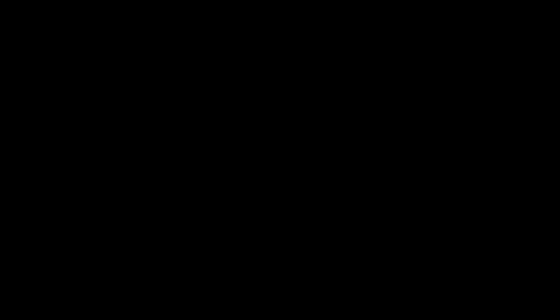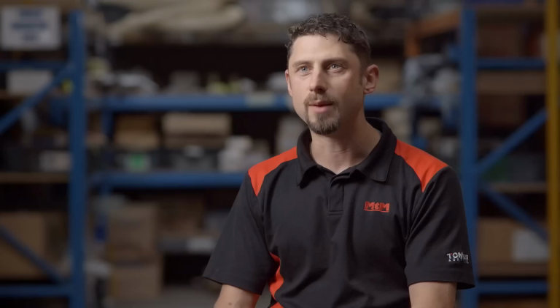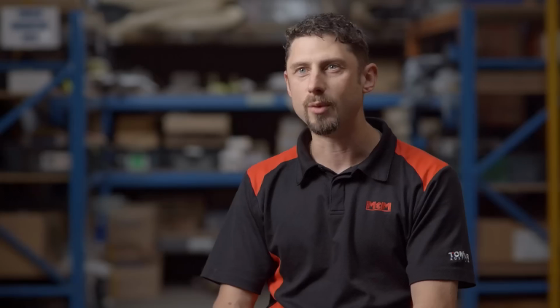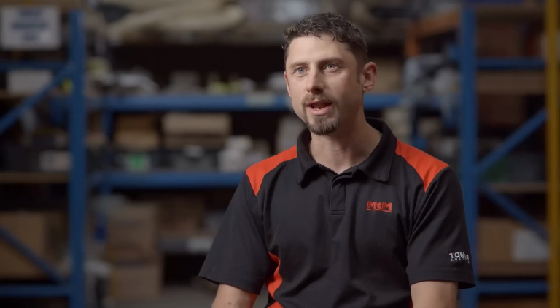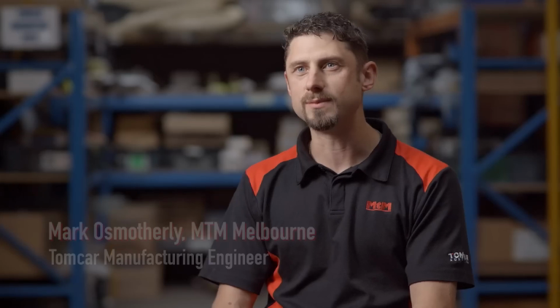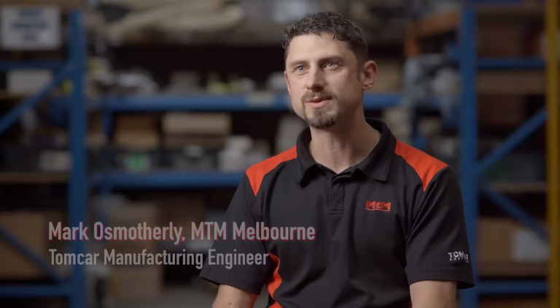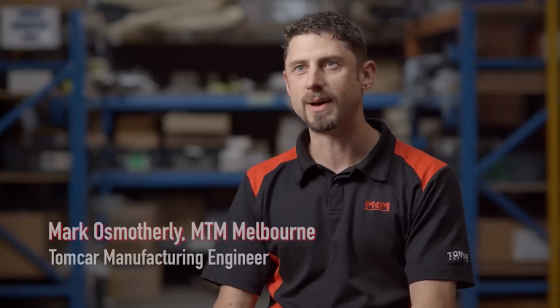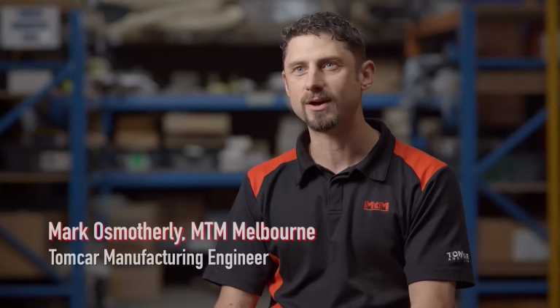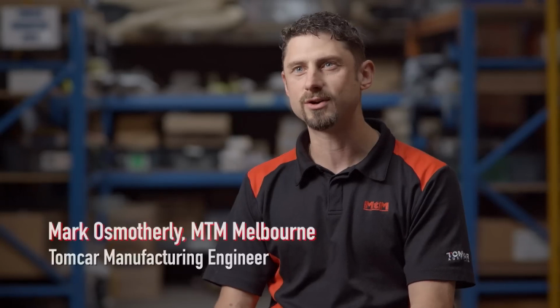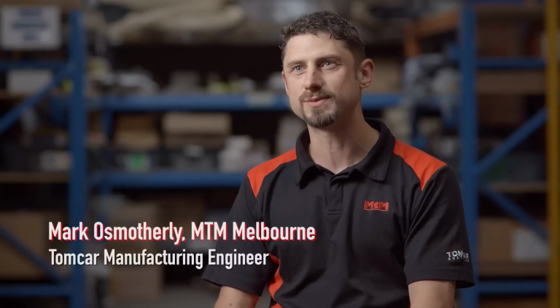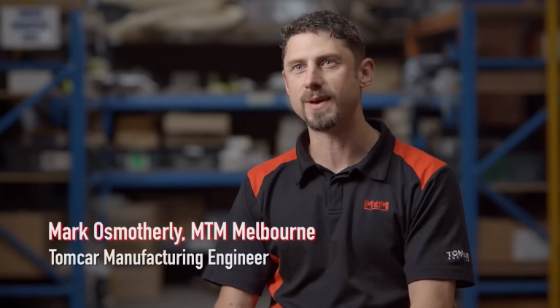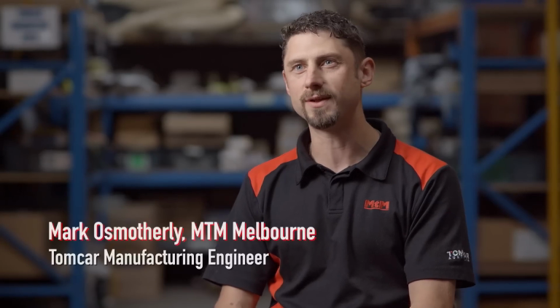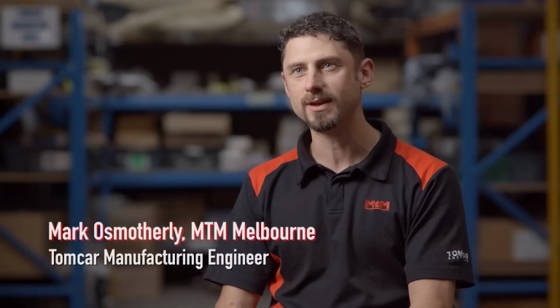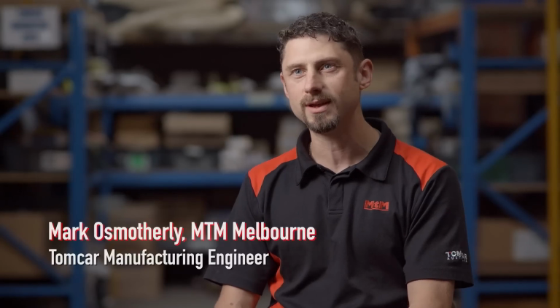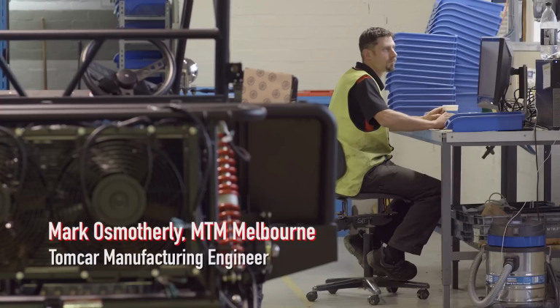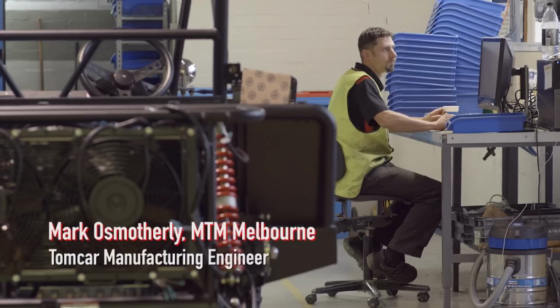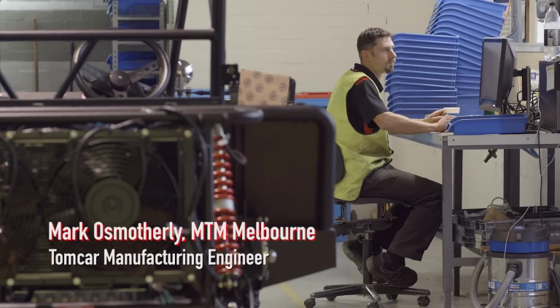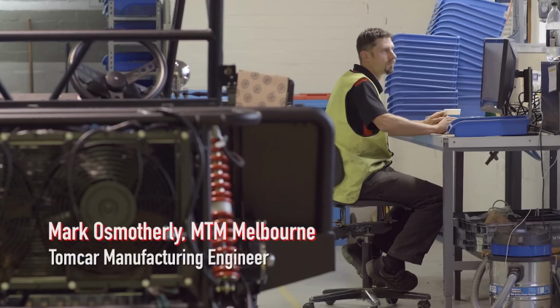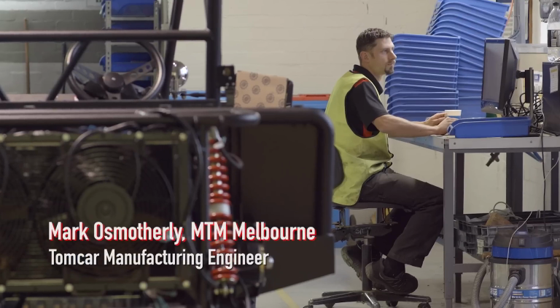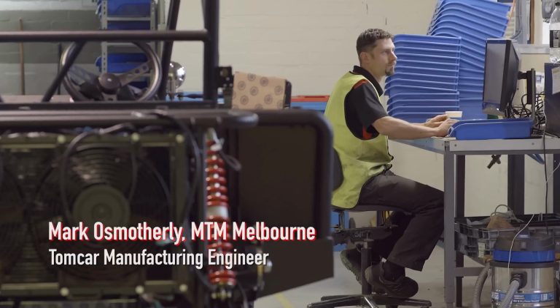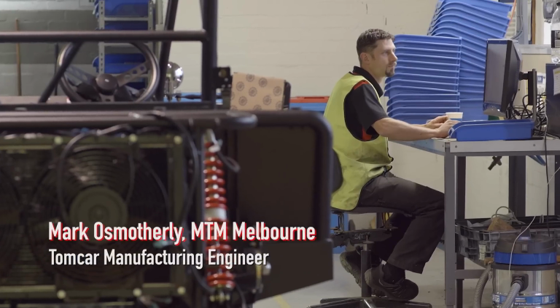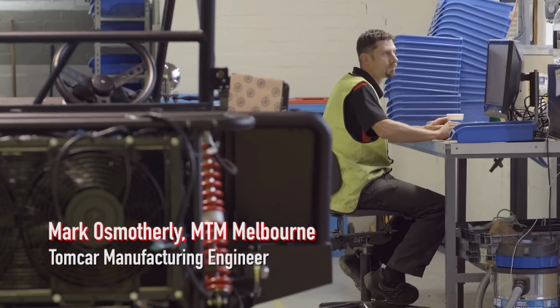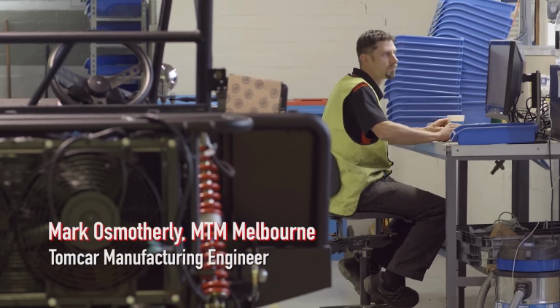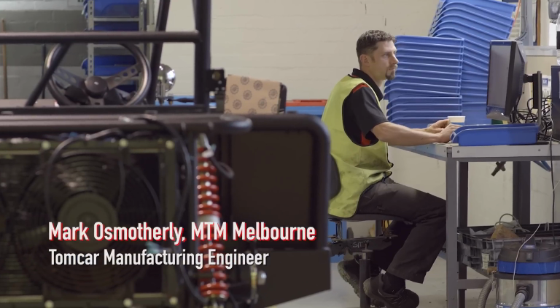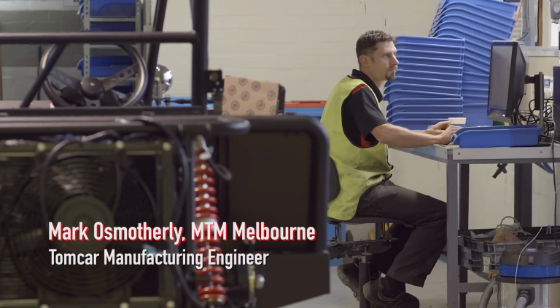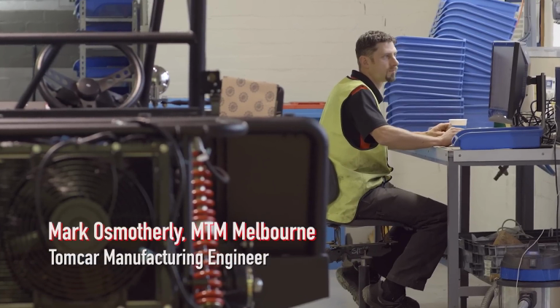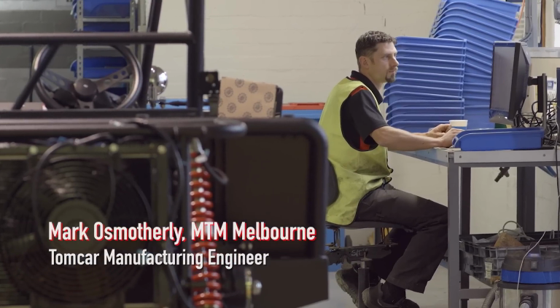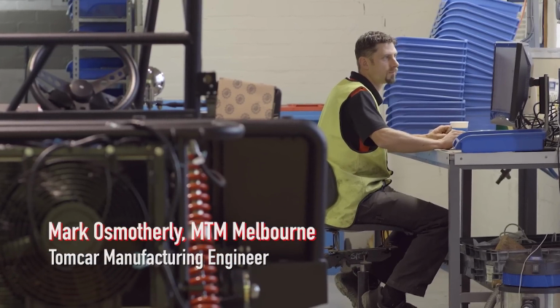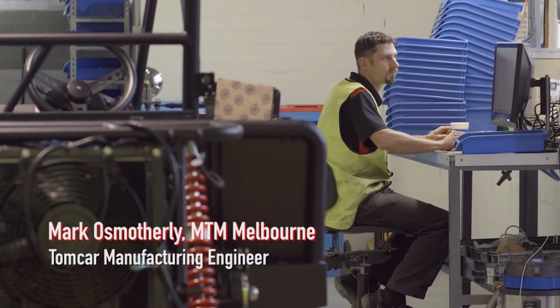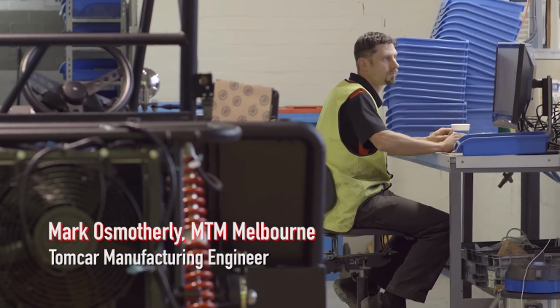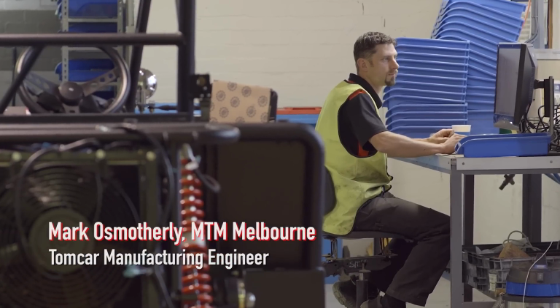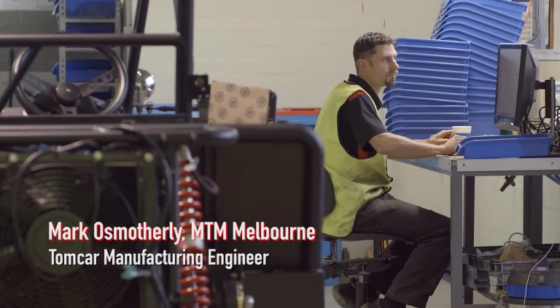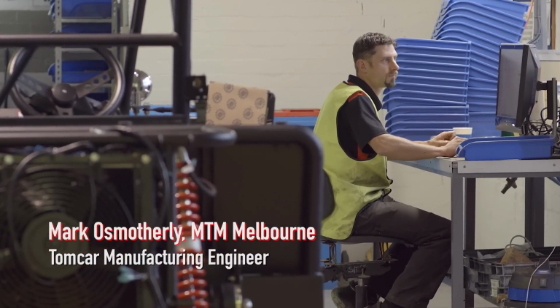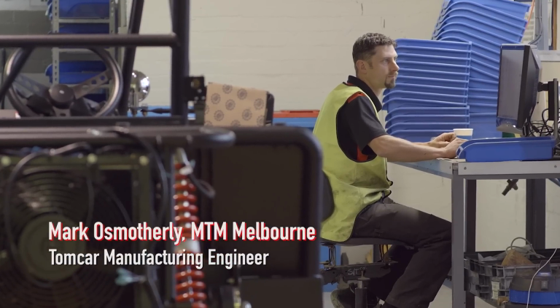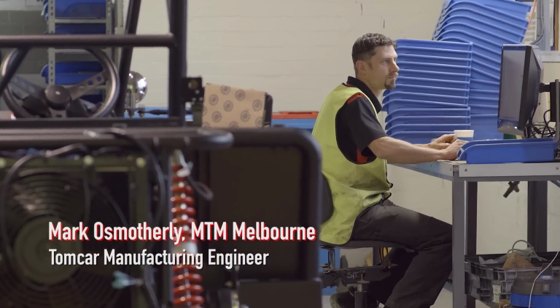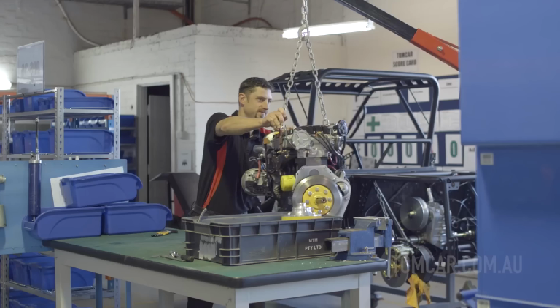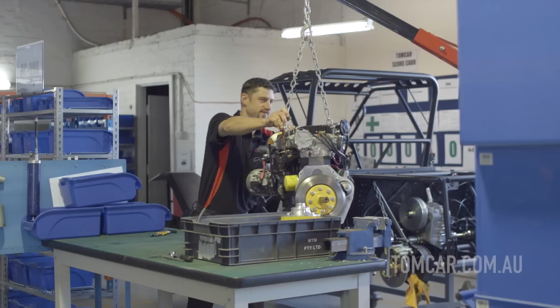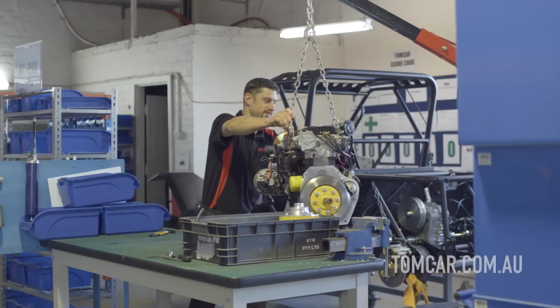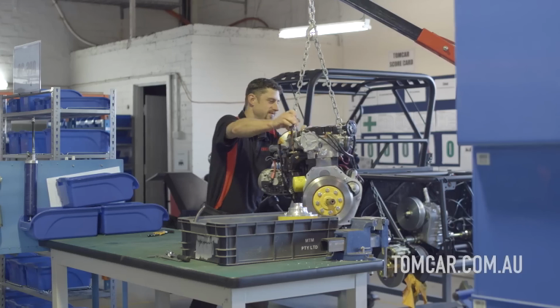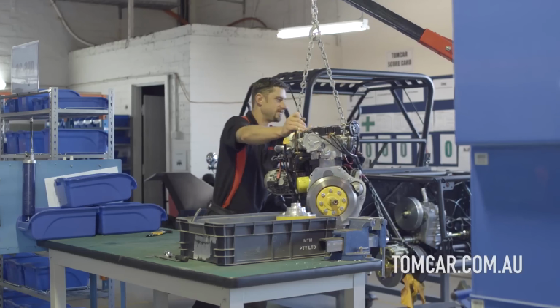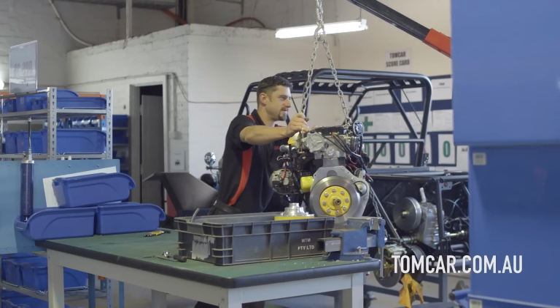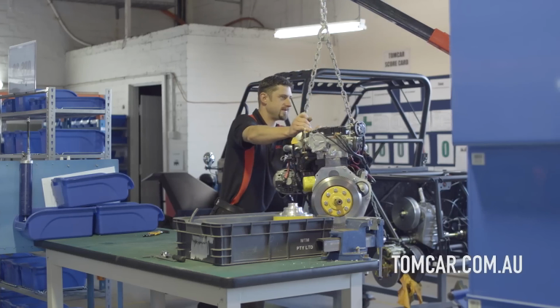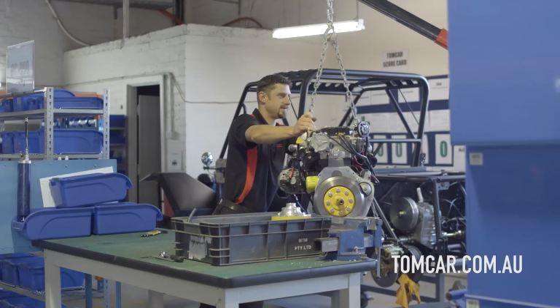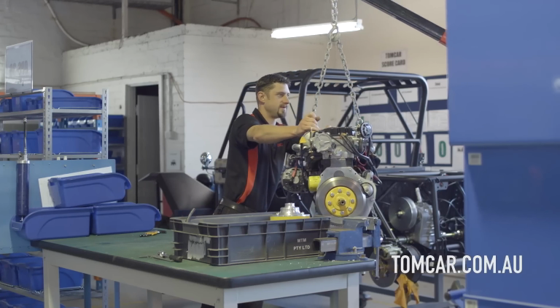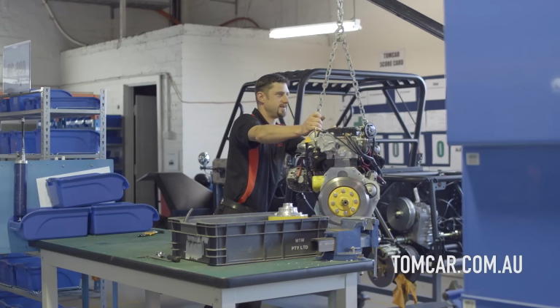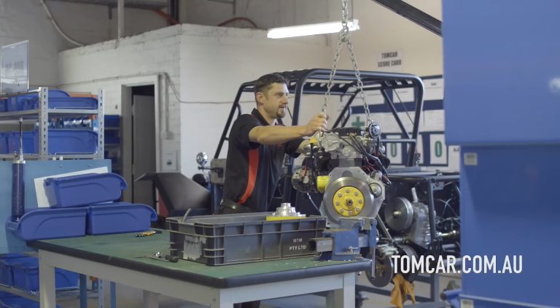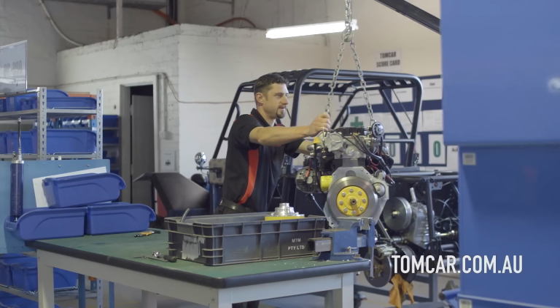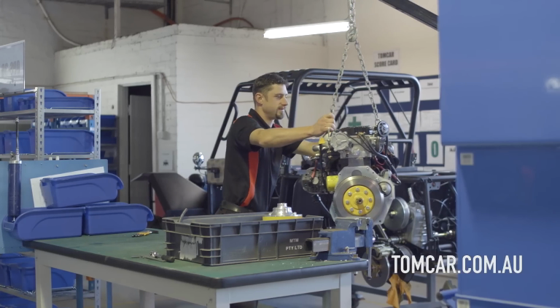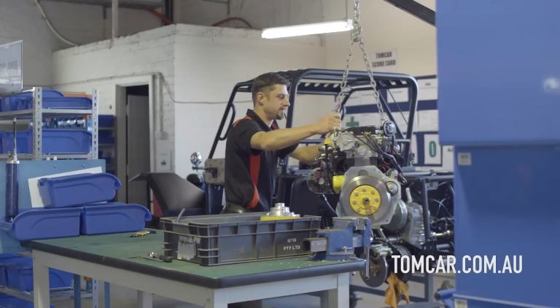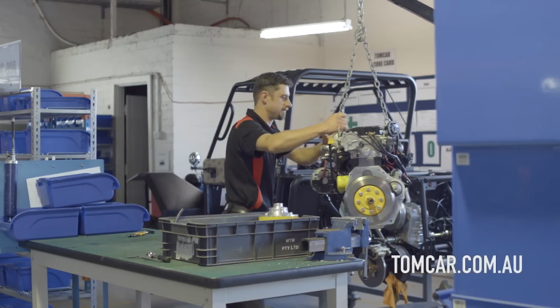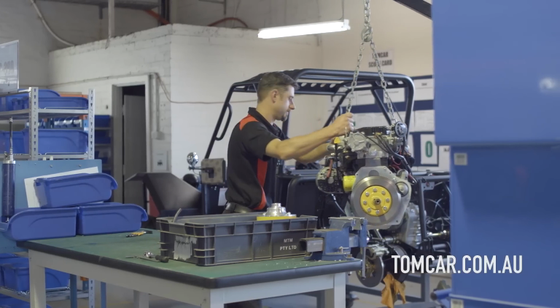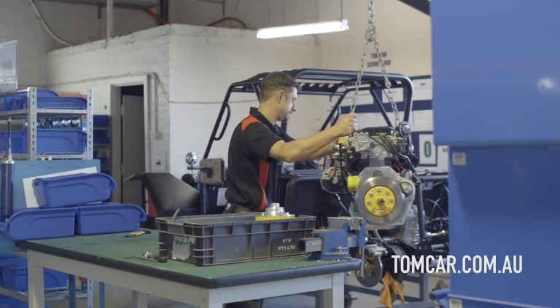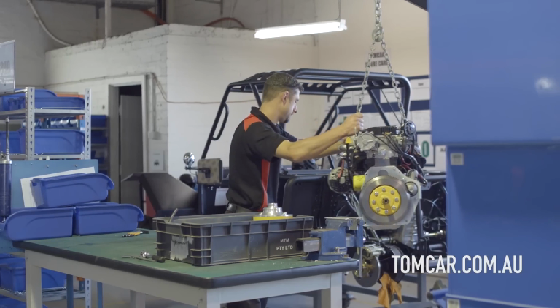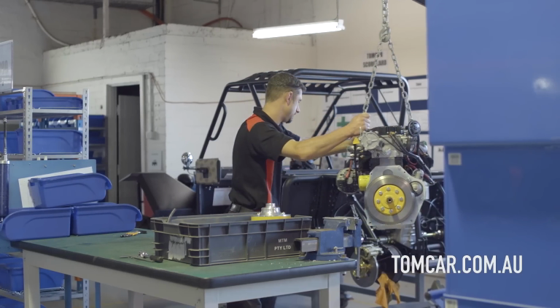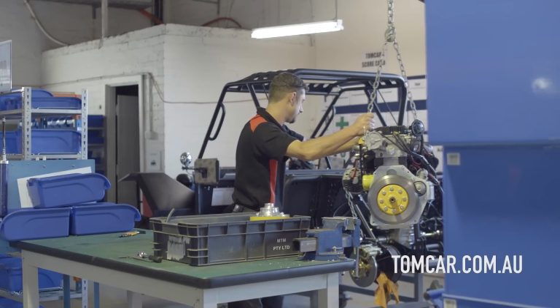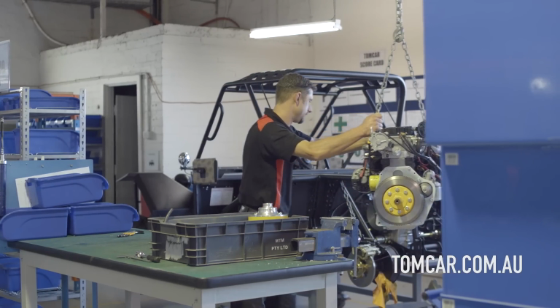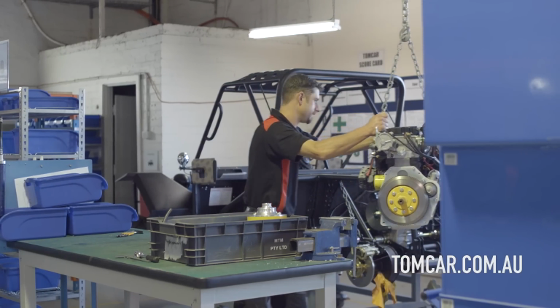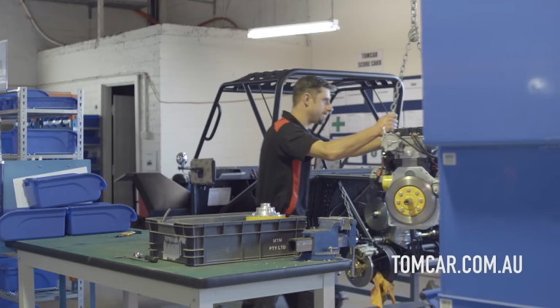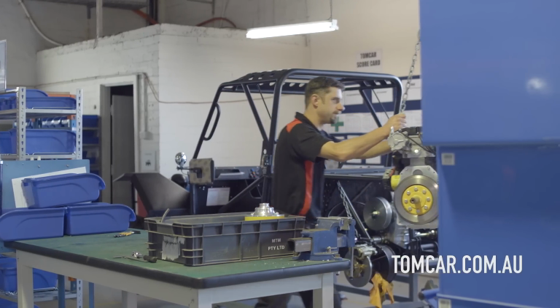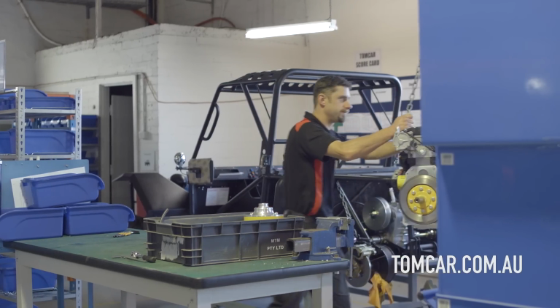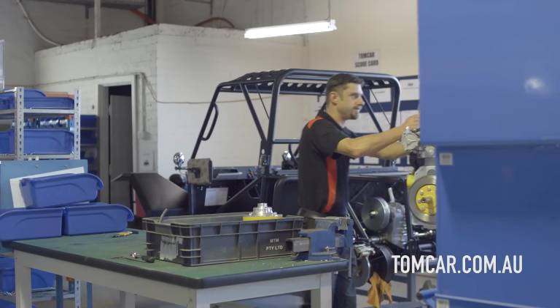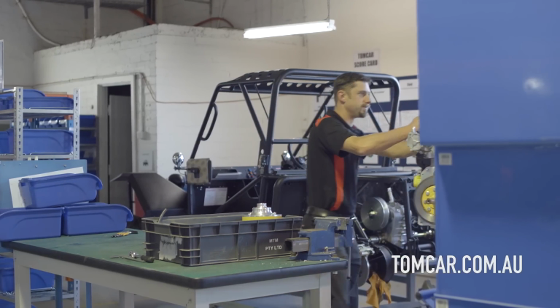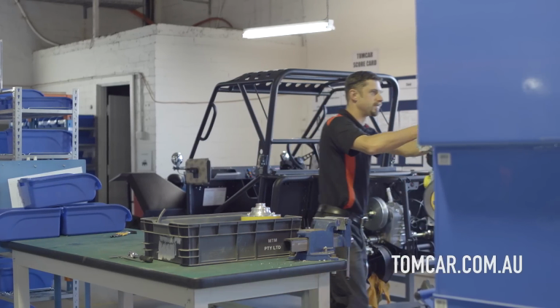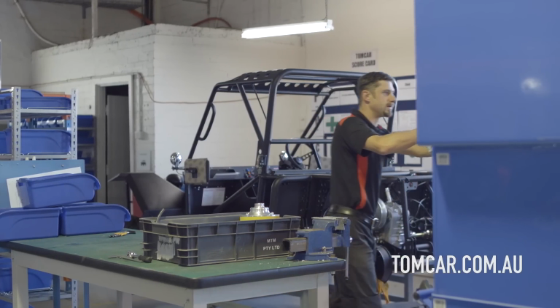My name is Marcos Motherly. I work at MTM and I'm on the Tomcar project as a manufacturing engineer and I look after the shop floor.